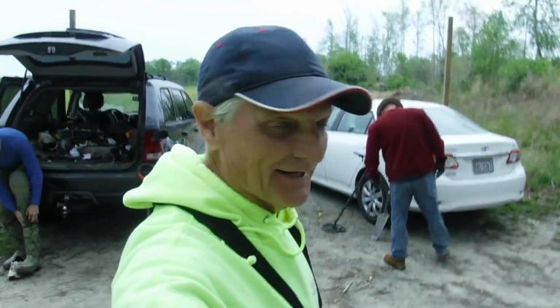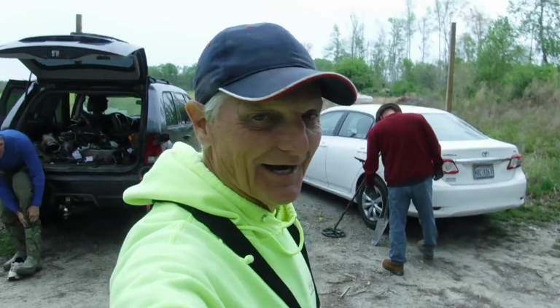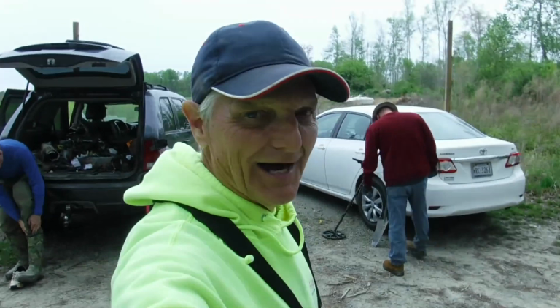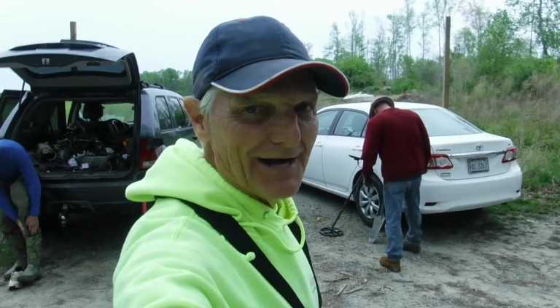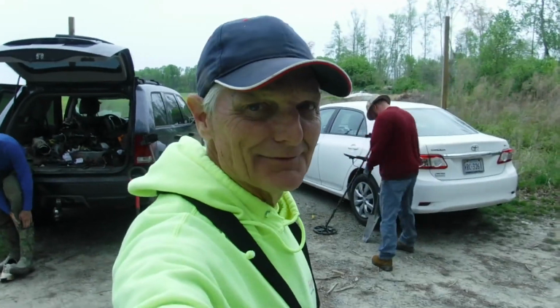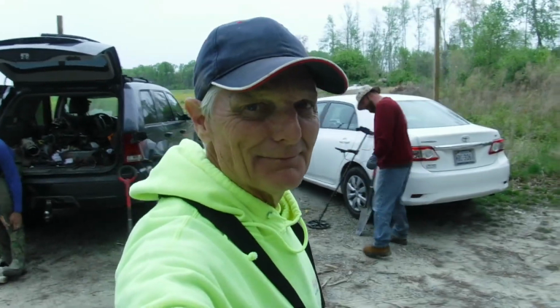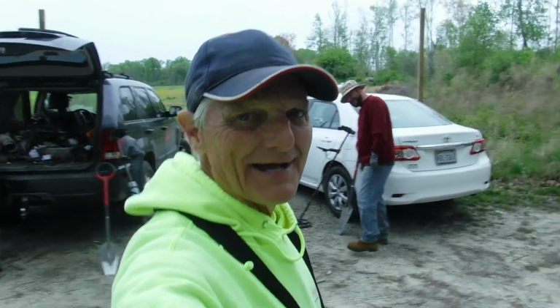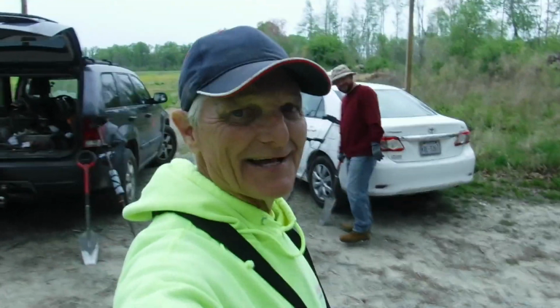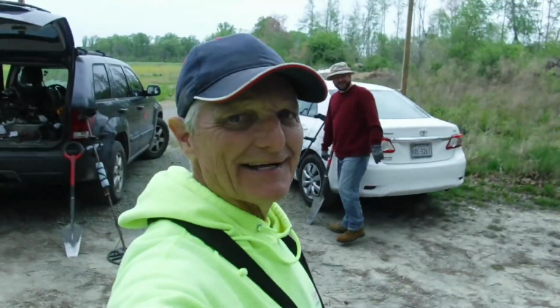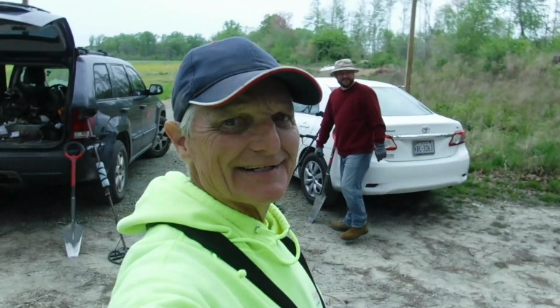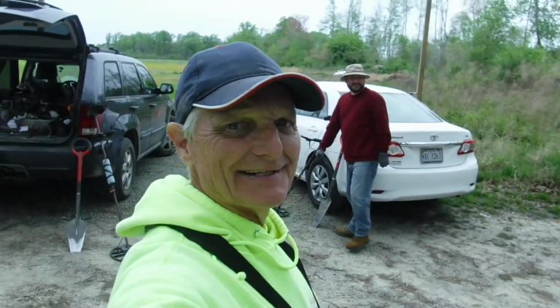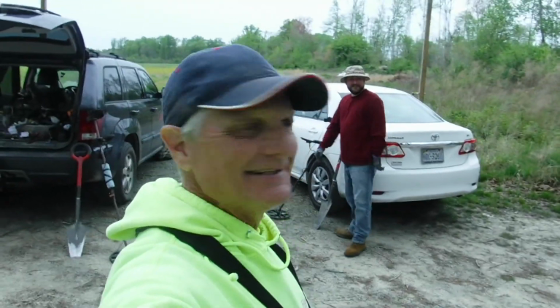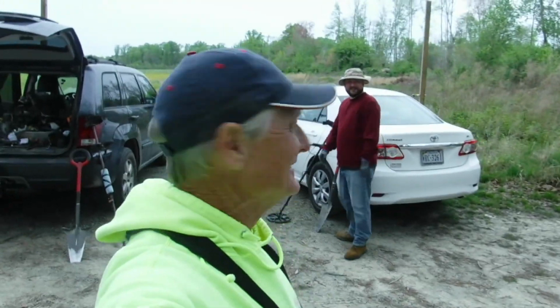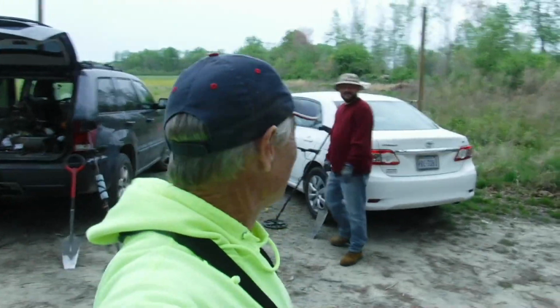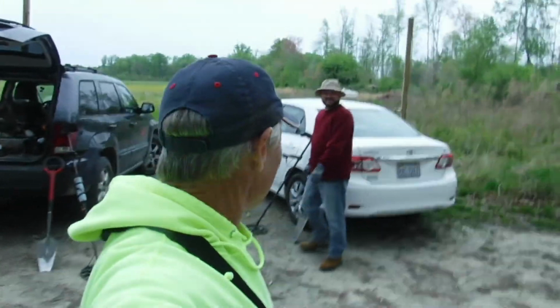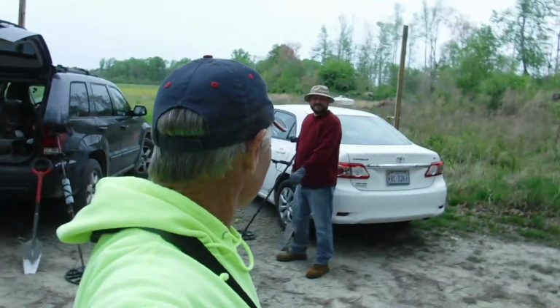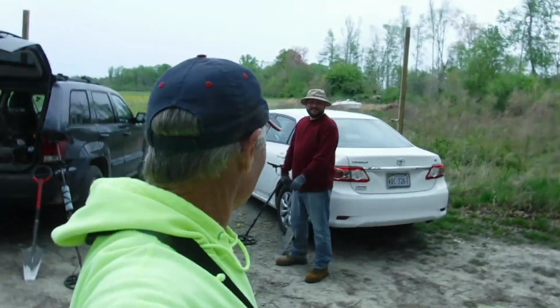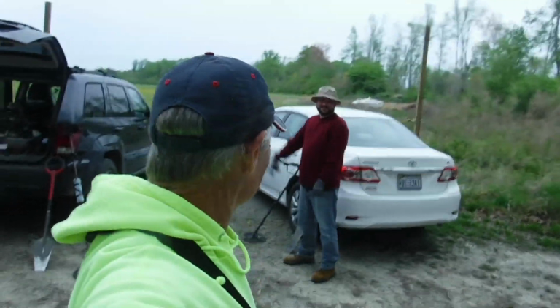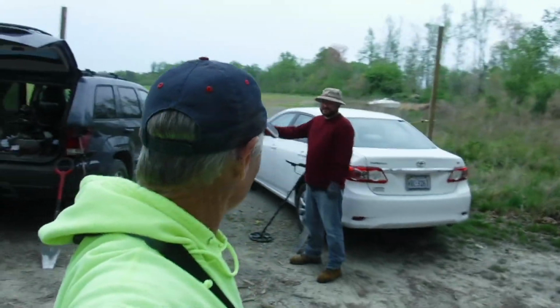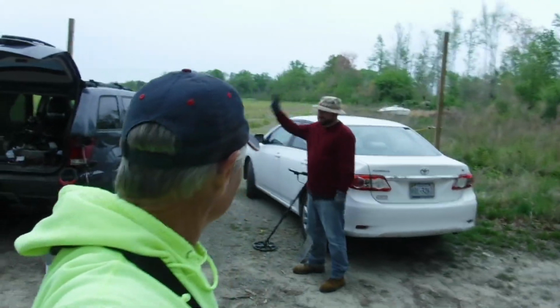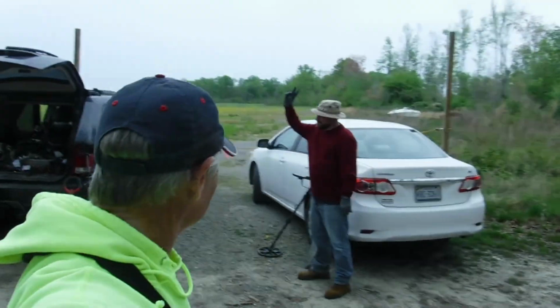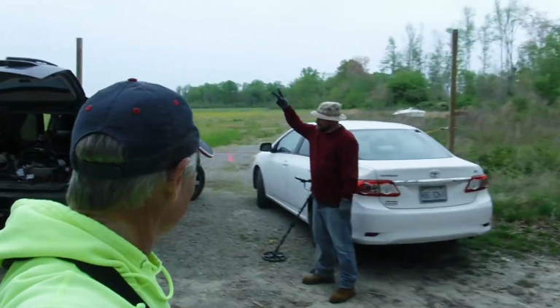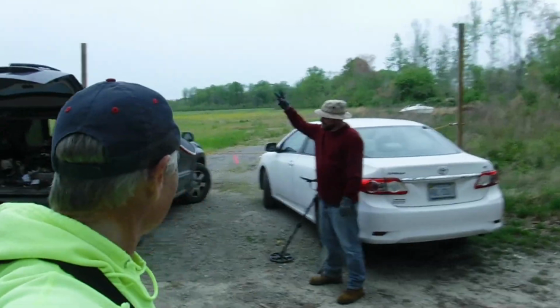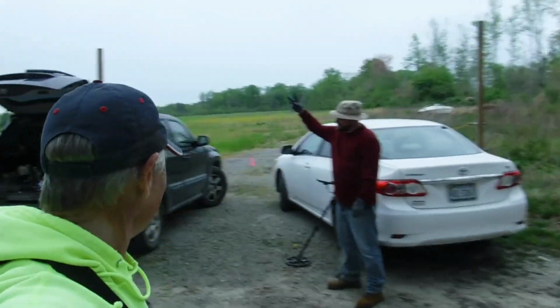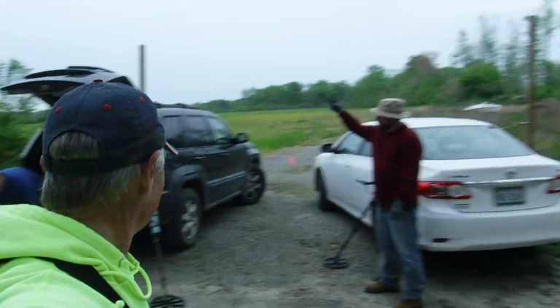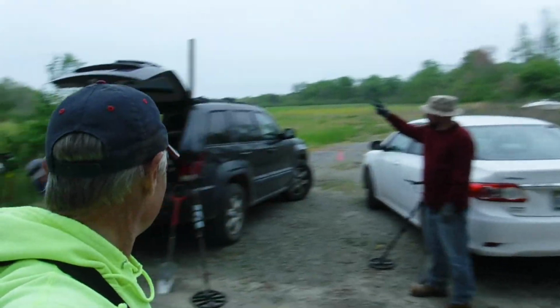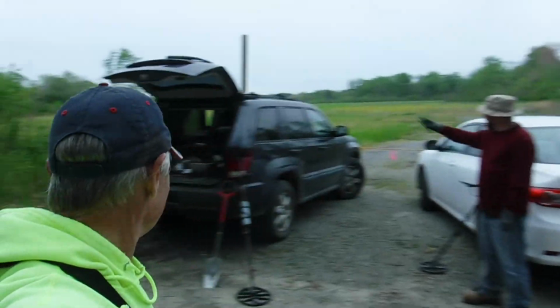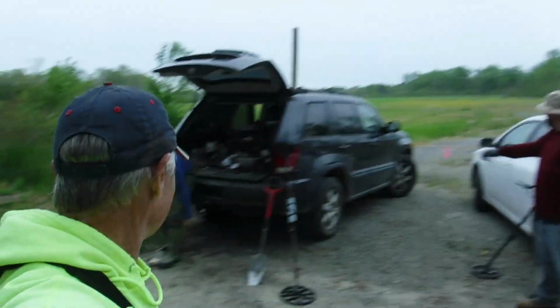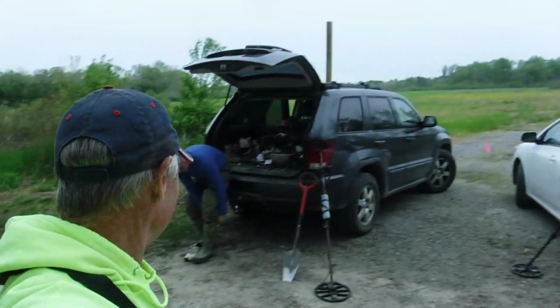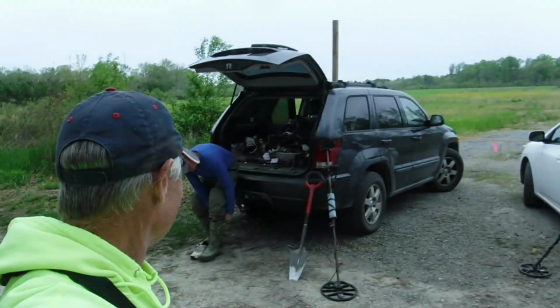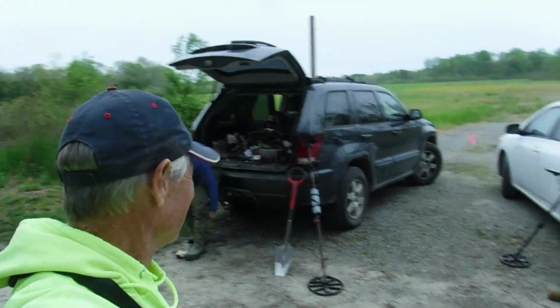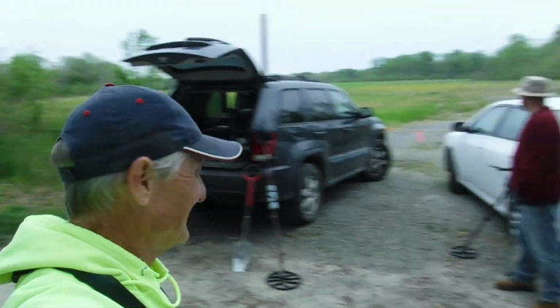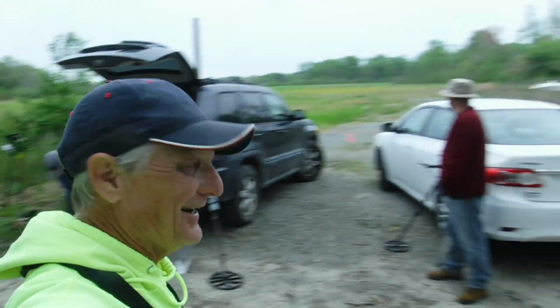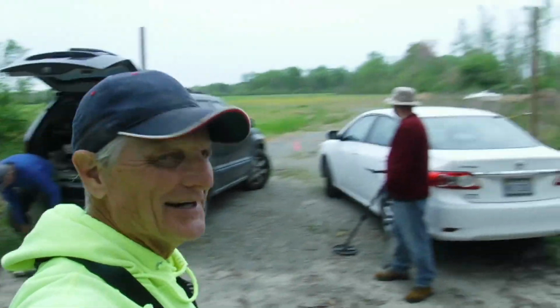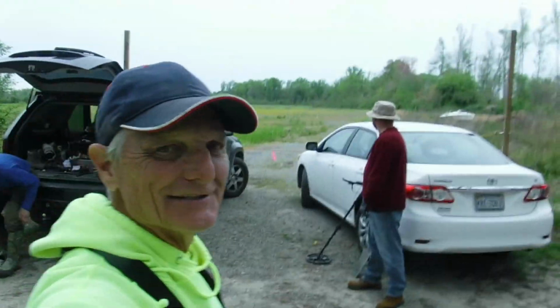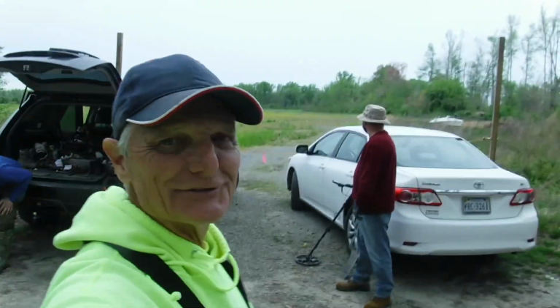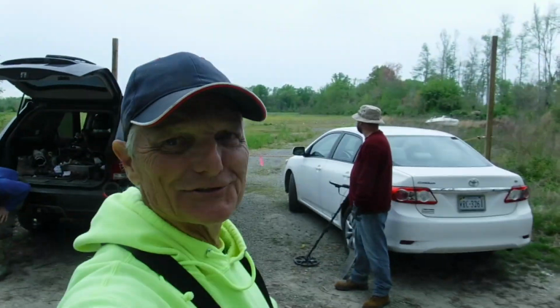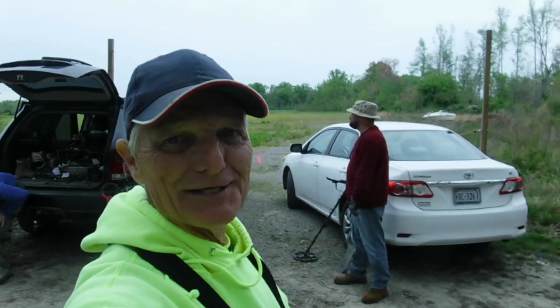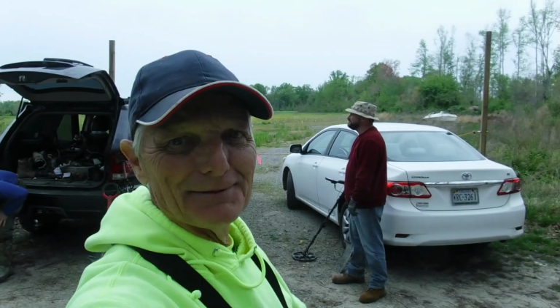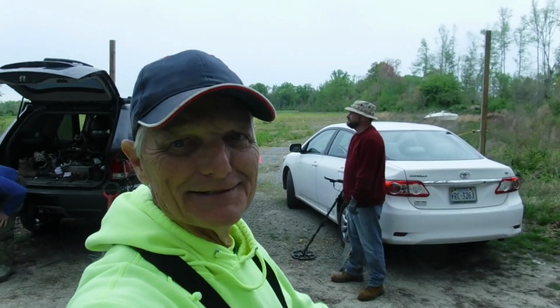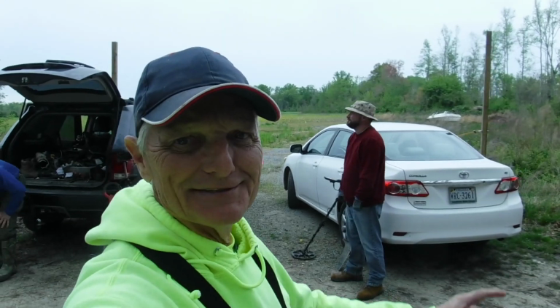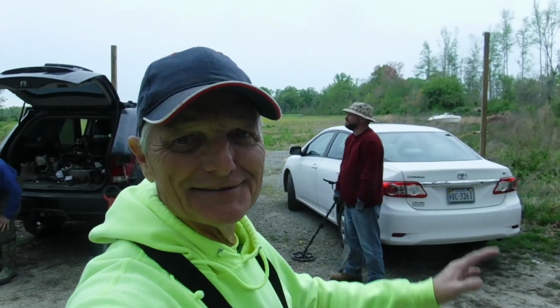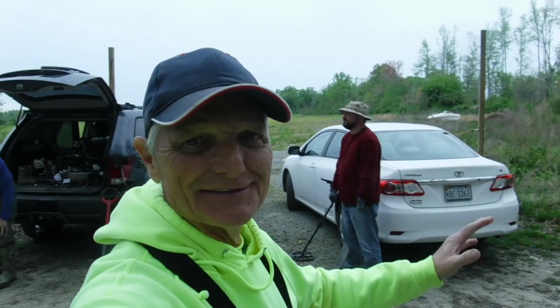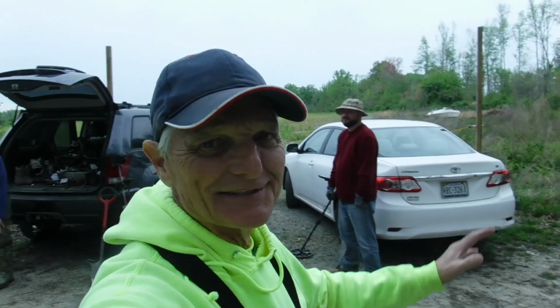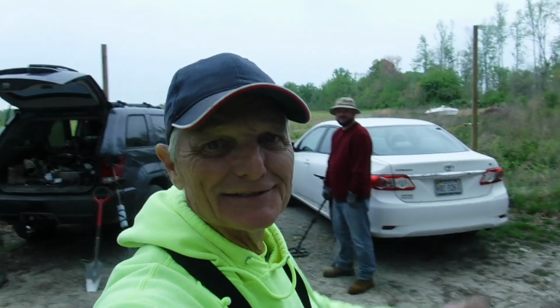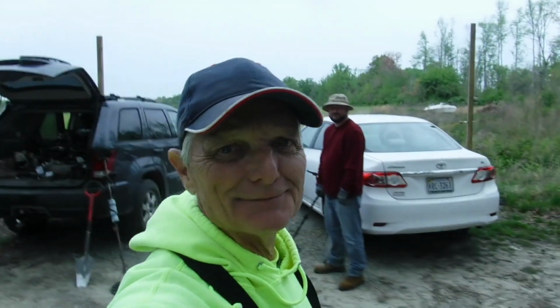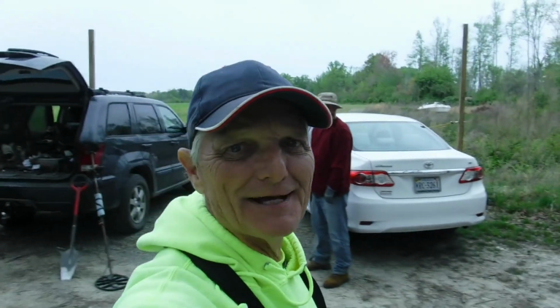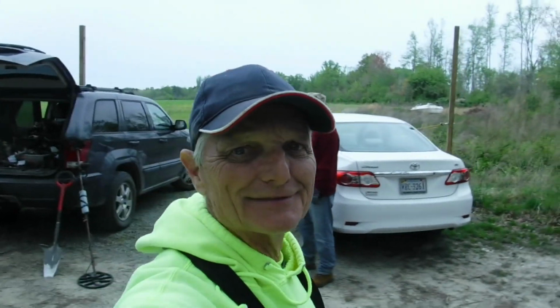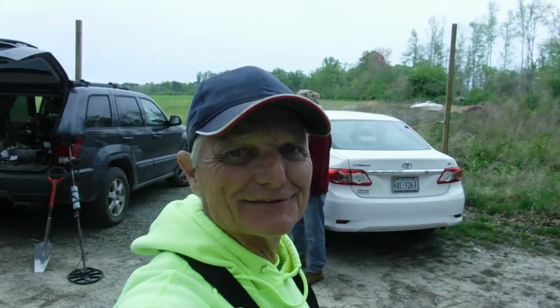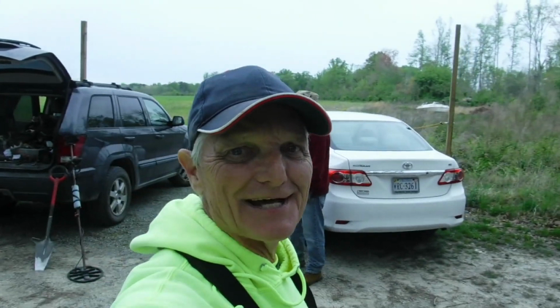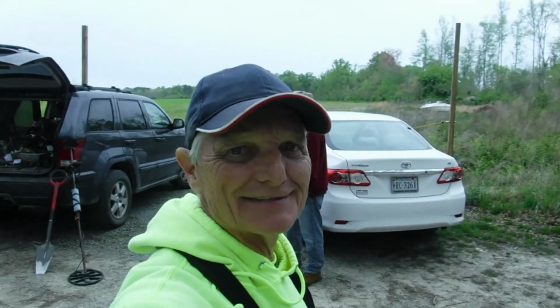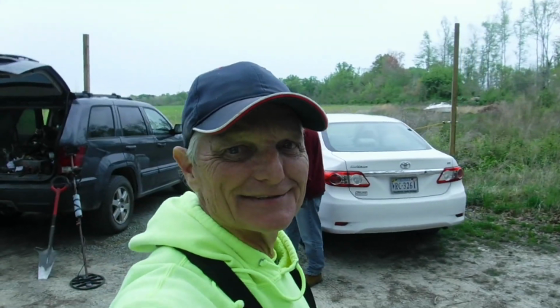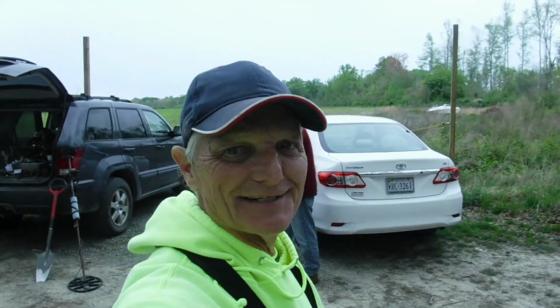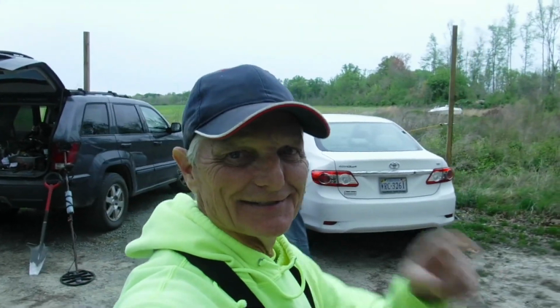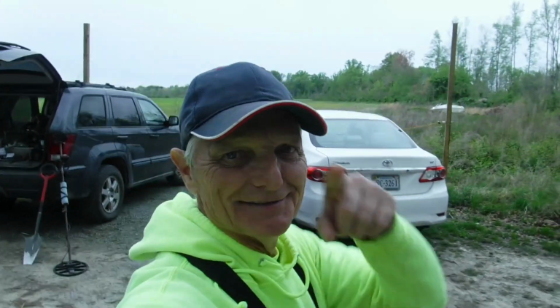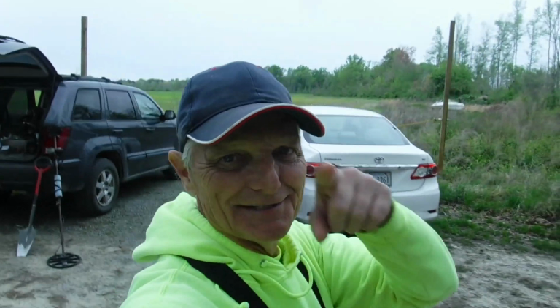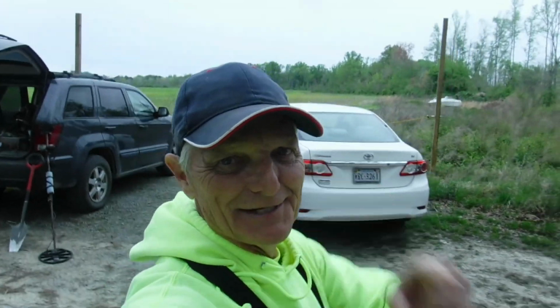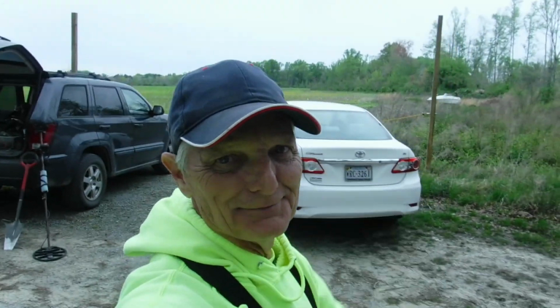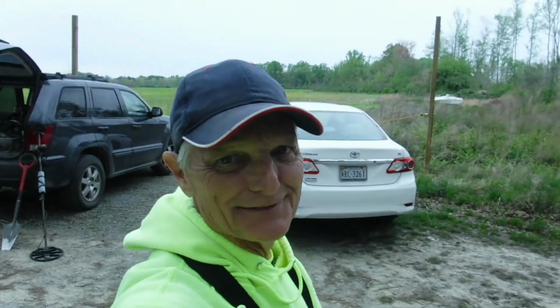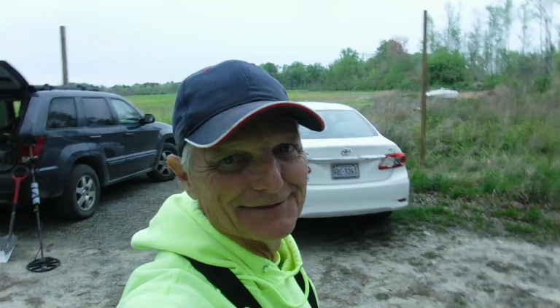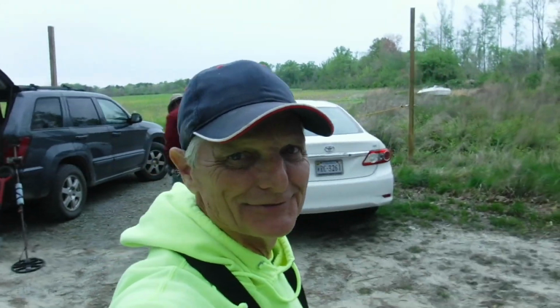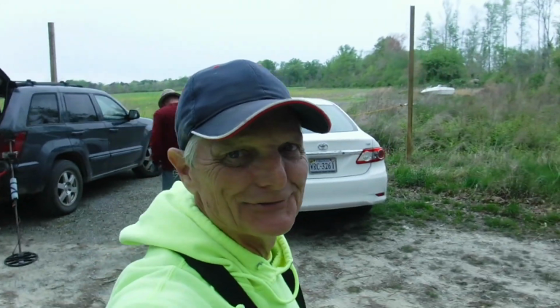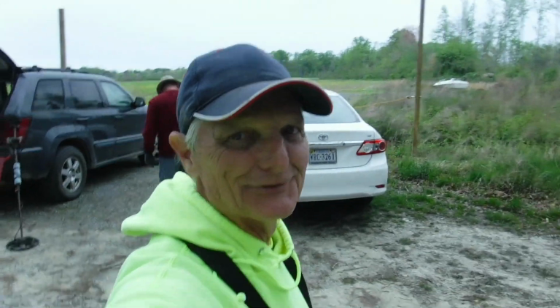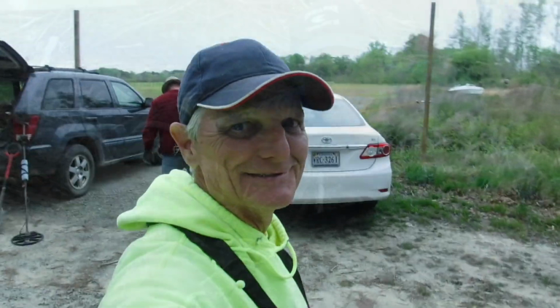All right, we're back at it again today. Boys ready? All right, let's just keep our distance and get some exercise today. Here we go.